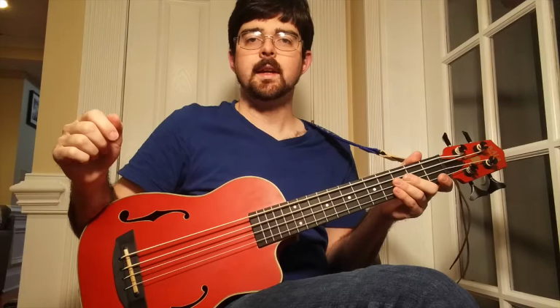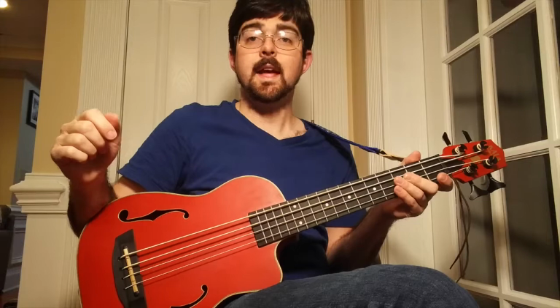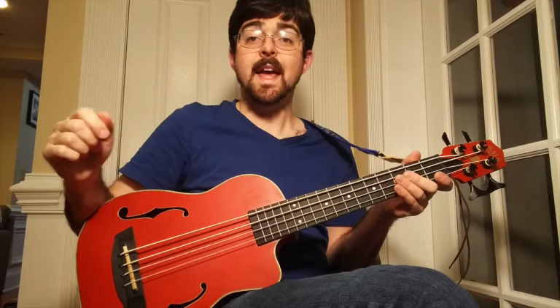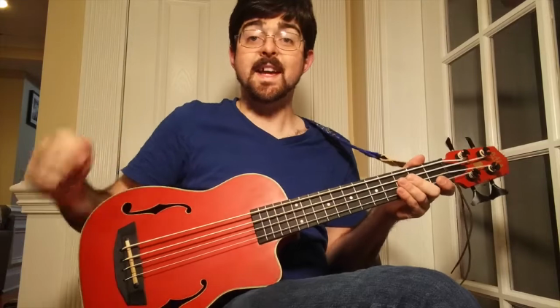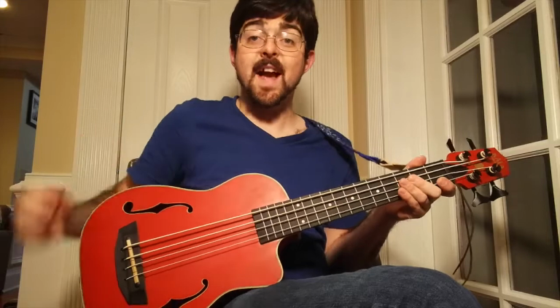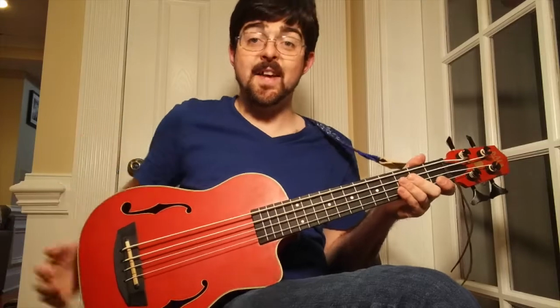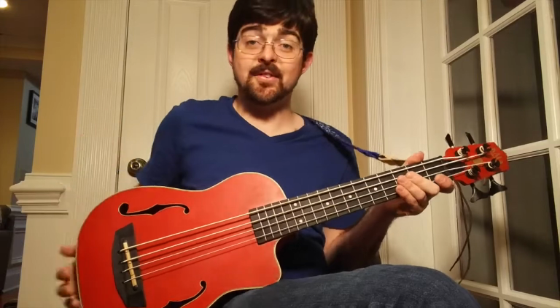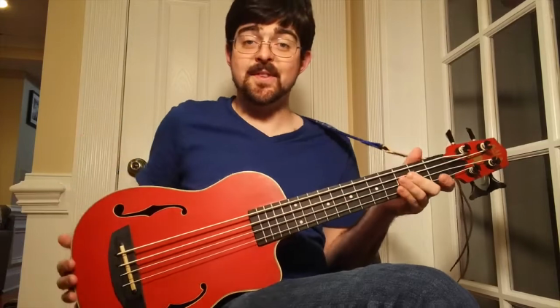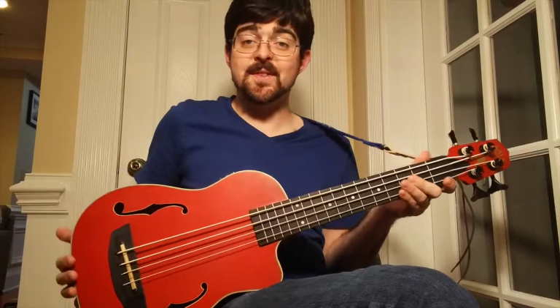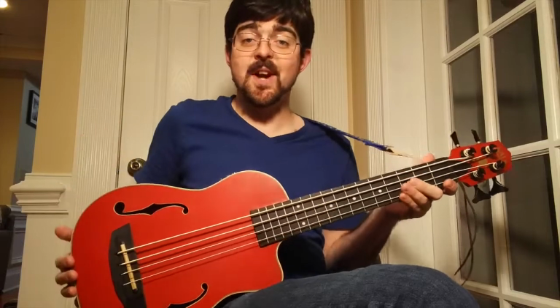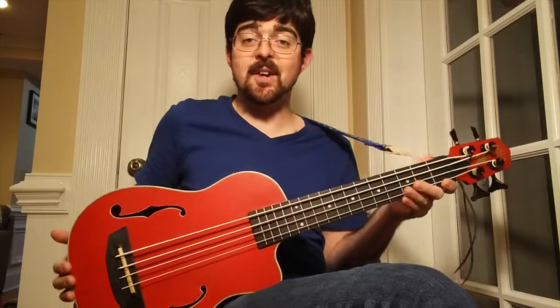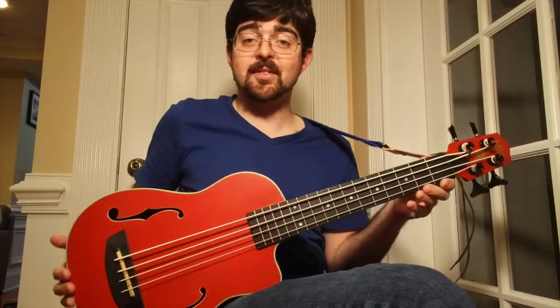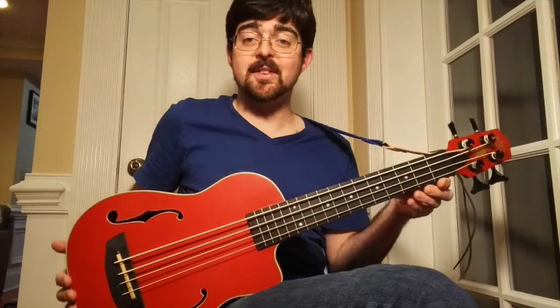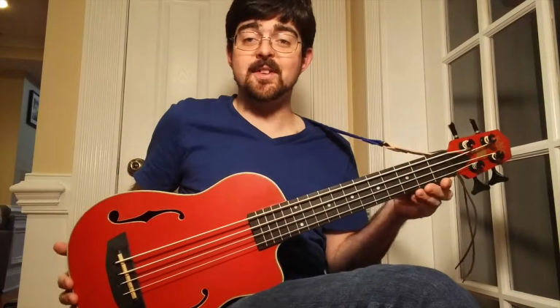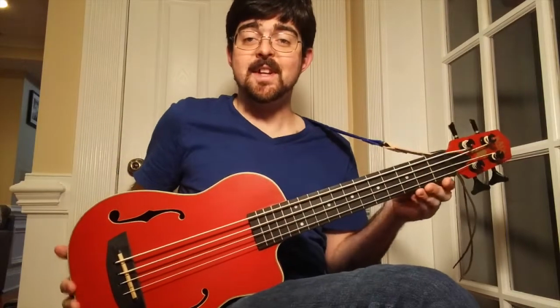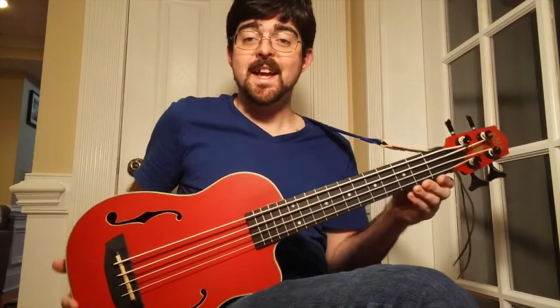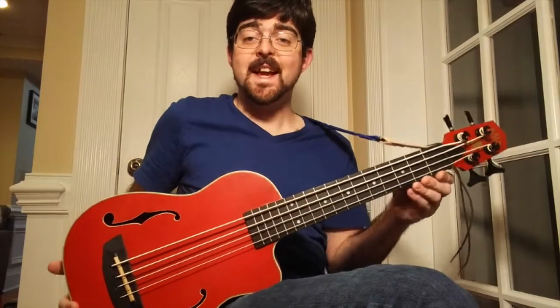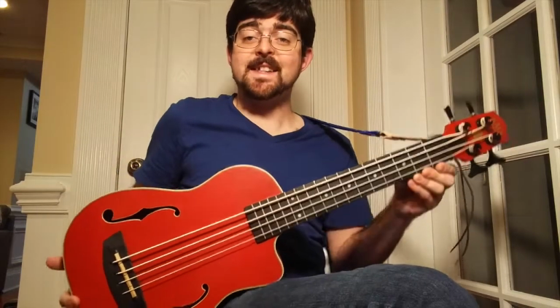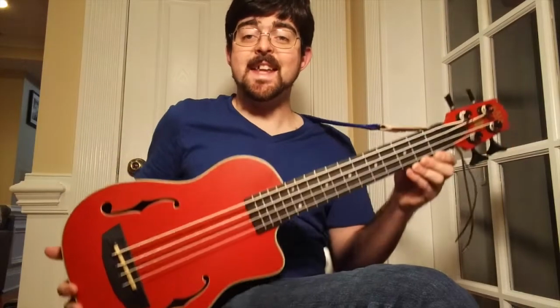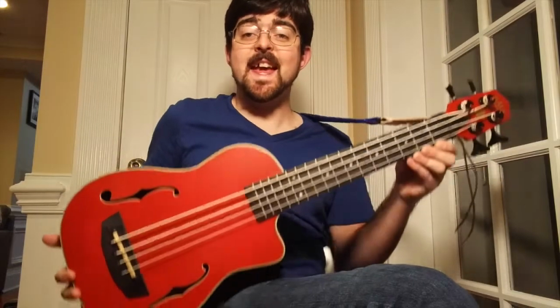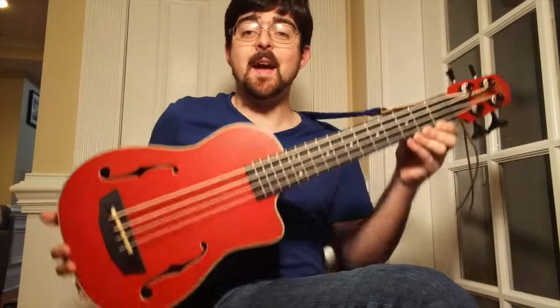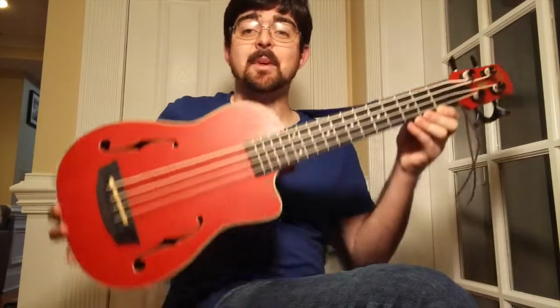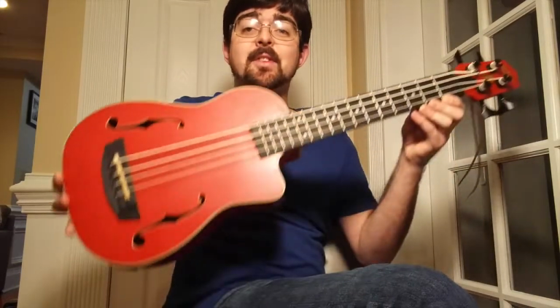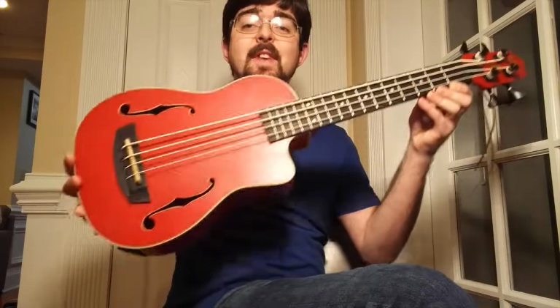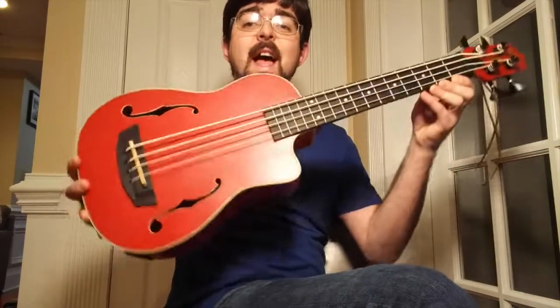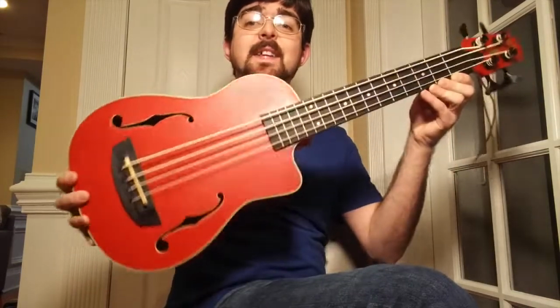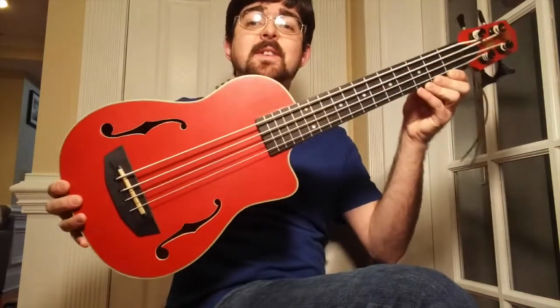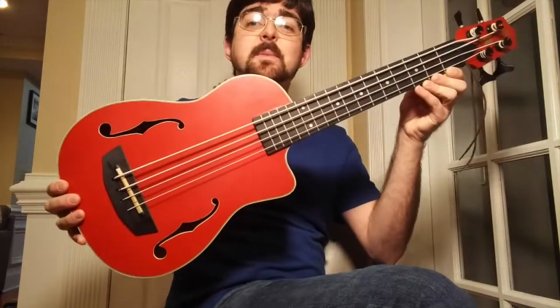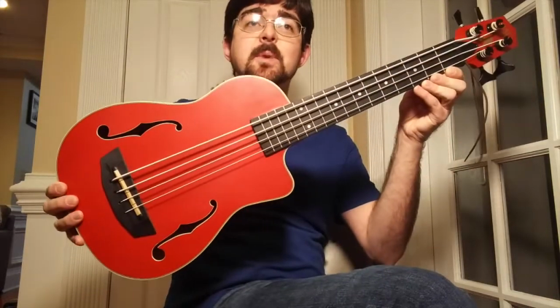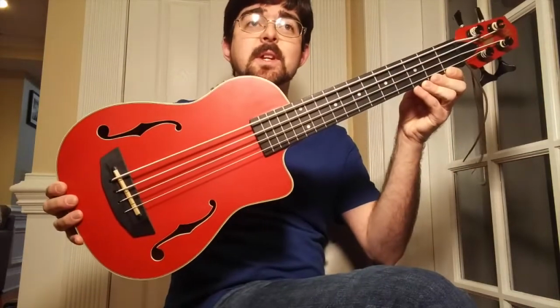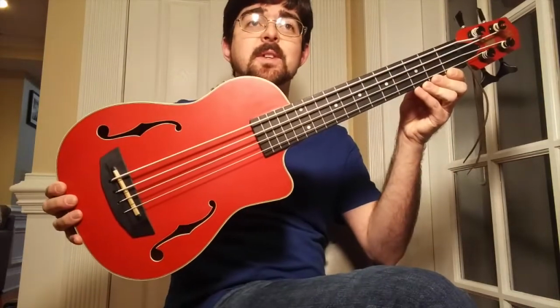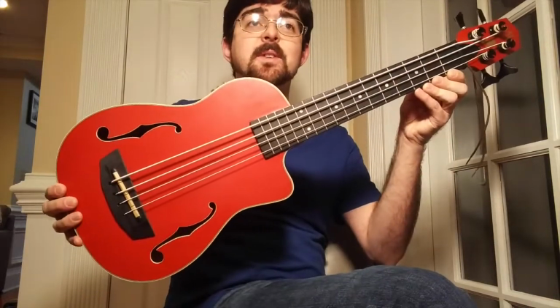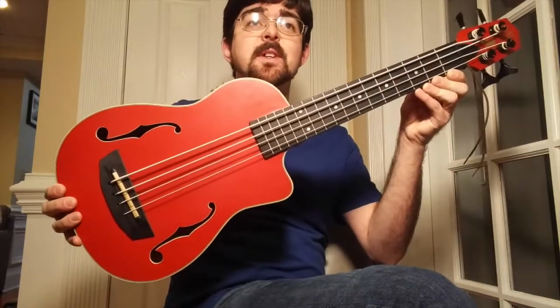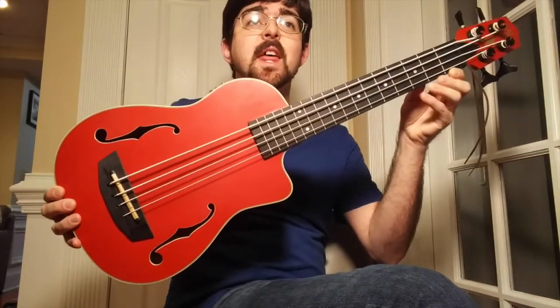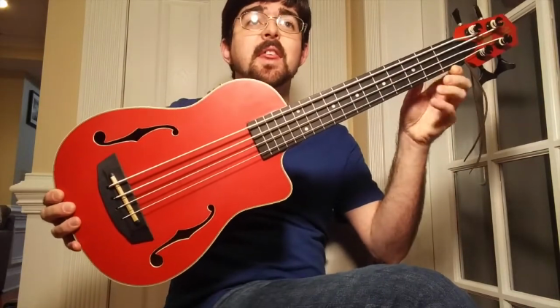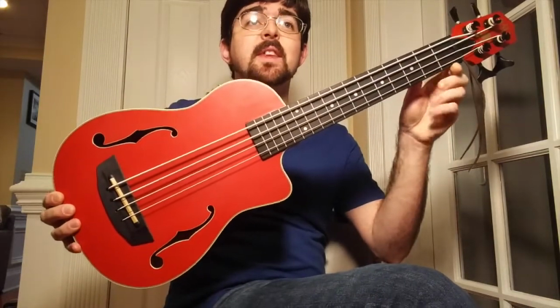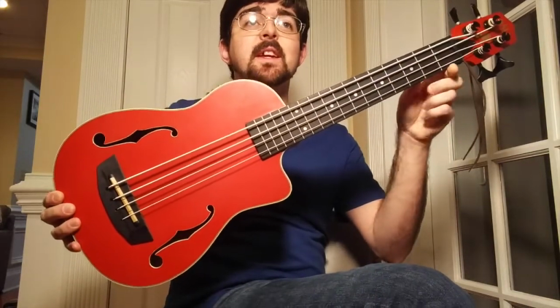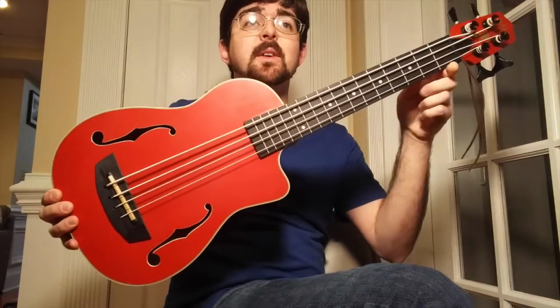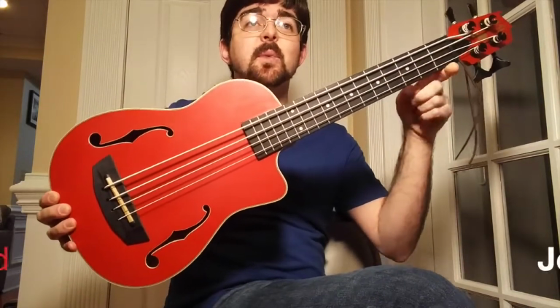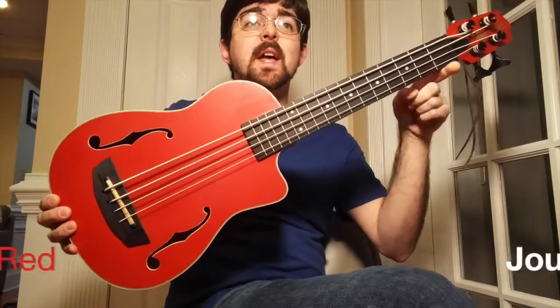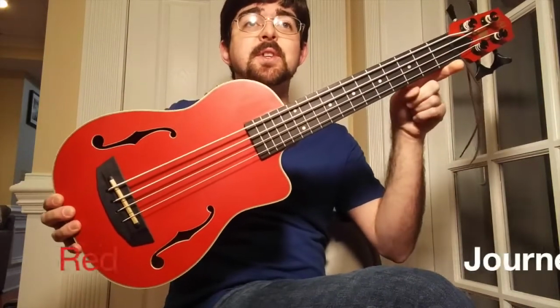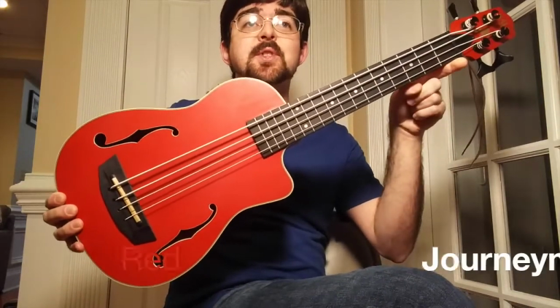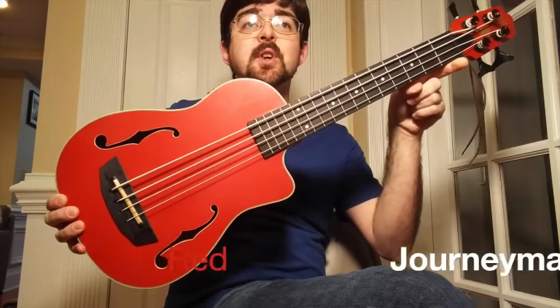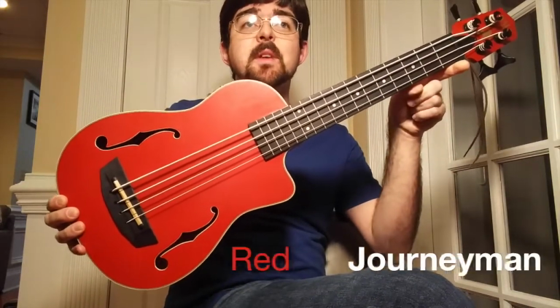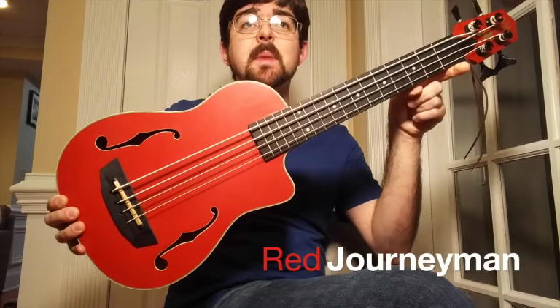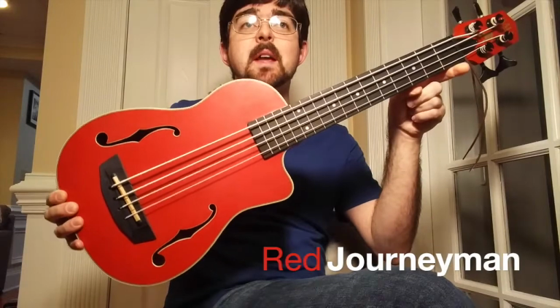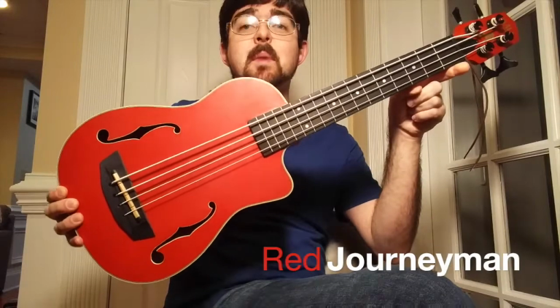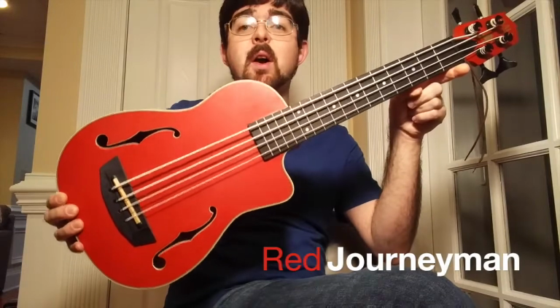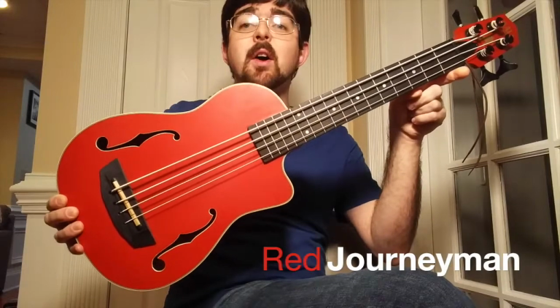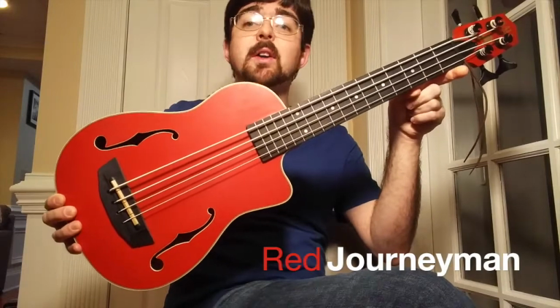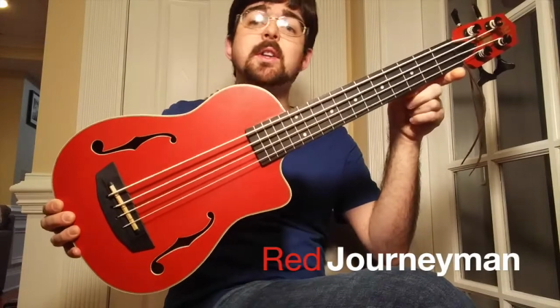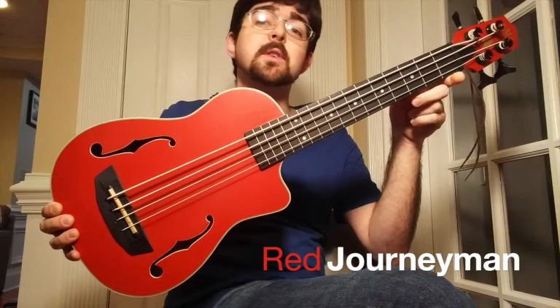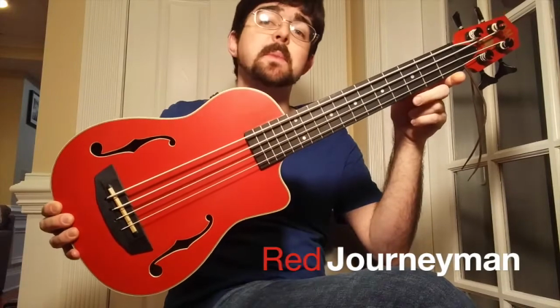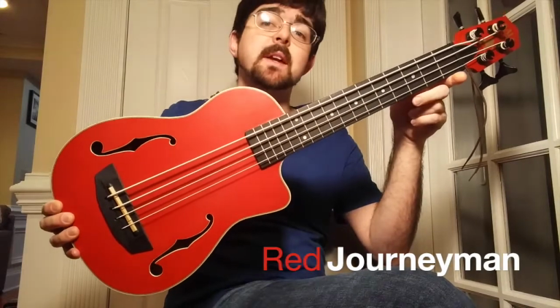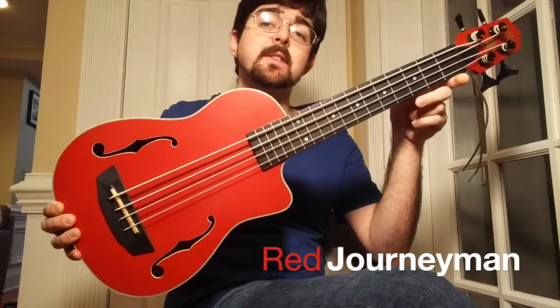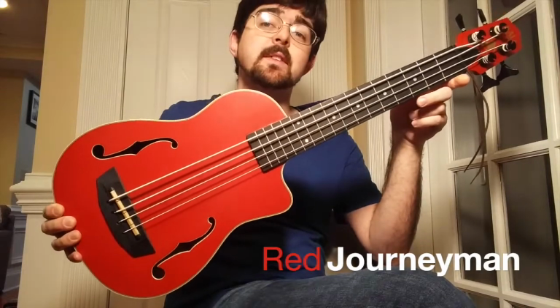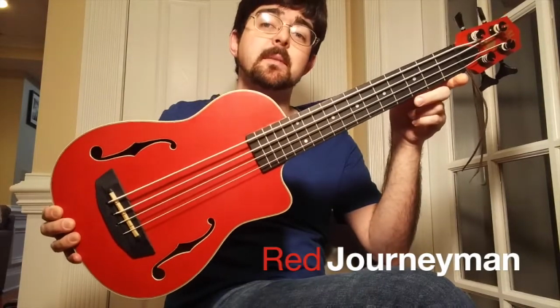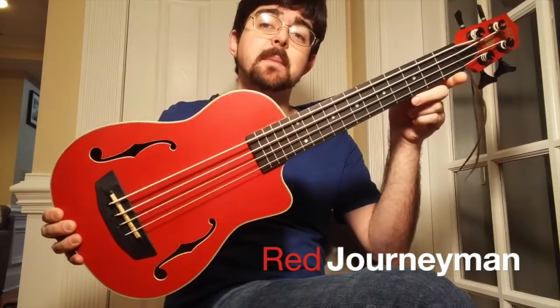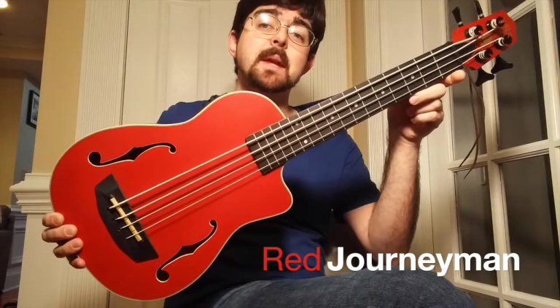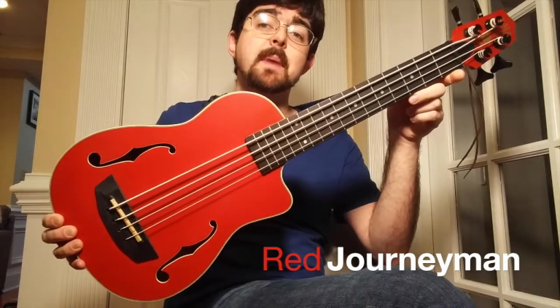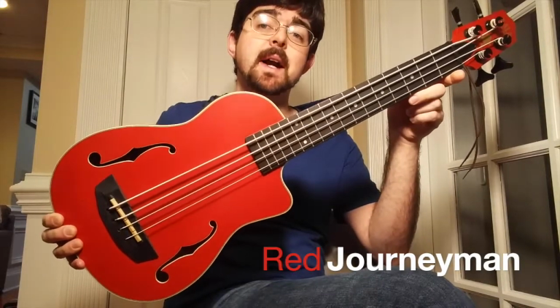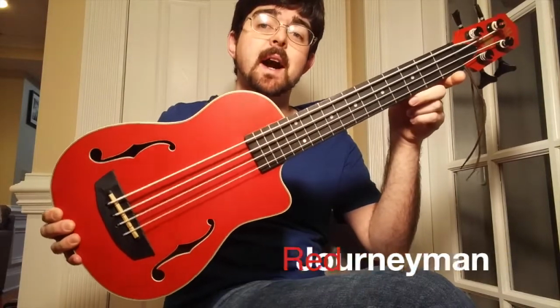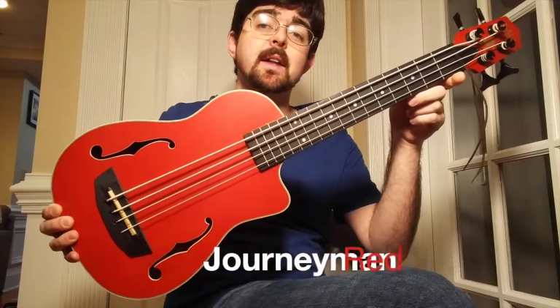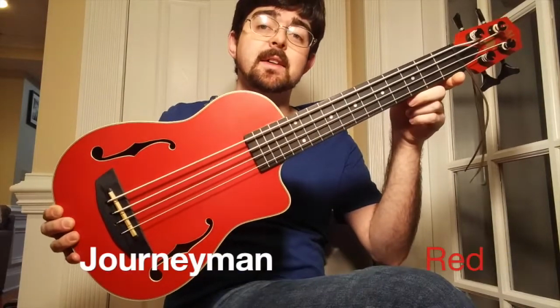Hey guys, Stephen Cox here, and today I'm excited to bring you the Red Journeyman Mahogany U-Bass, made by Kala.